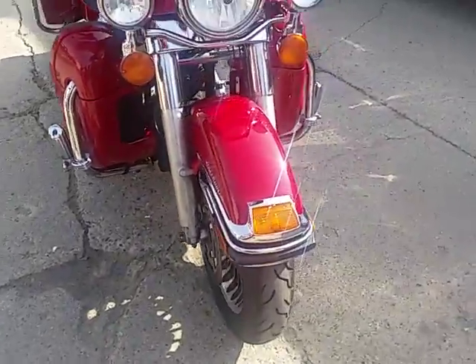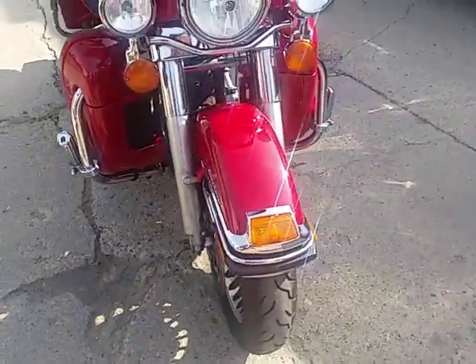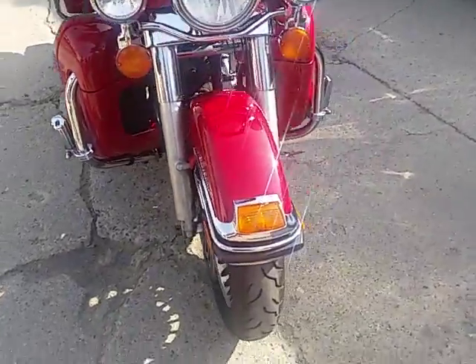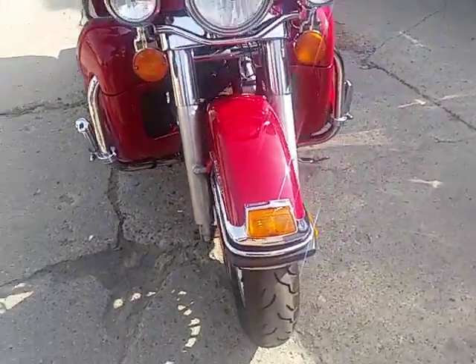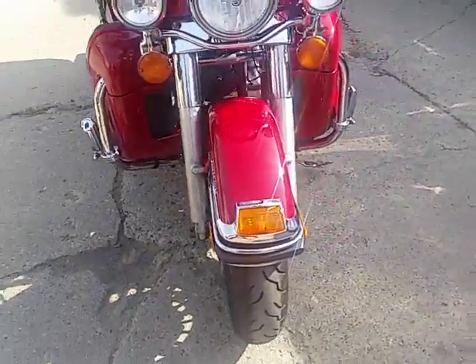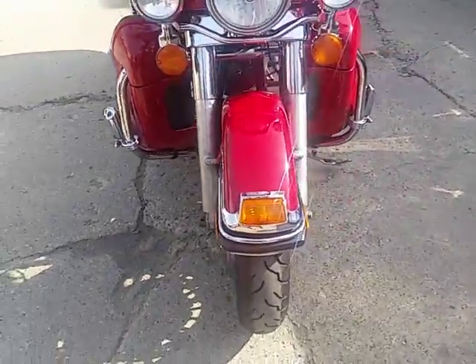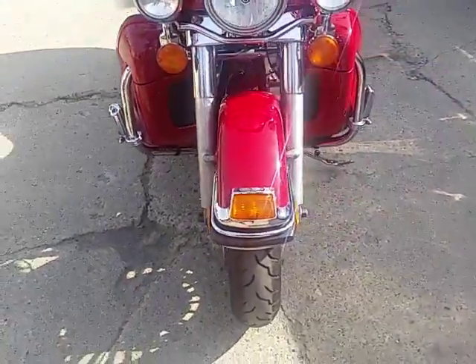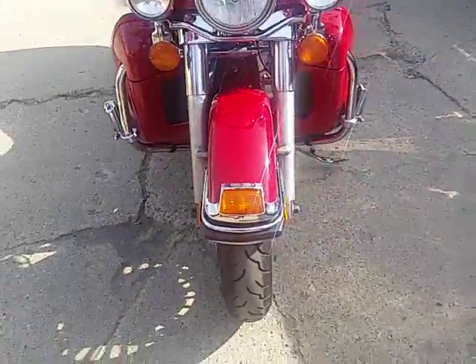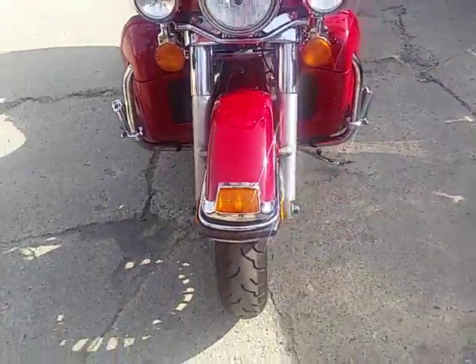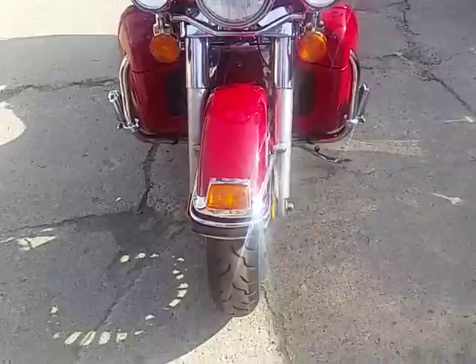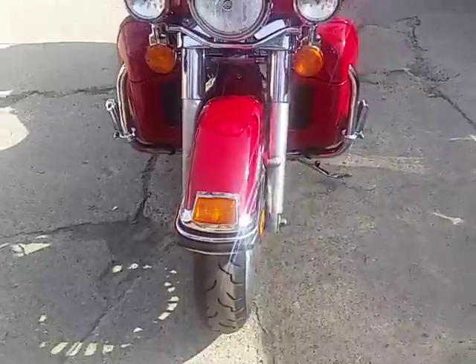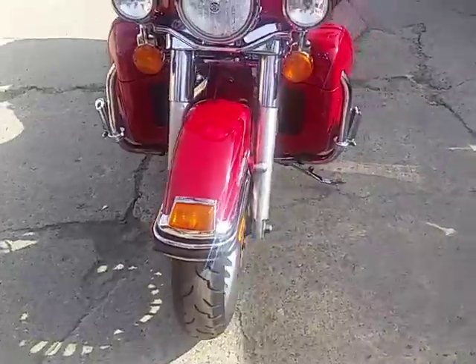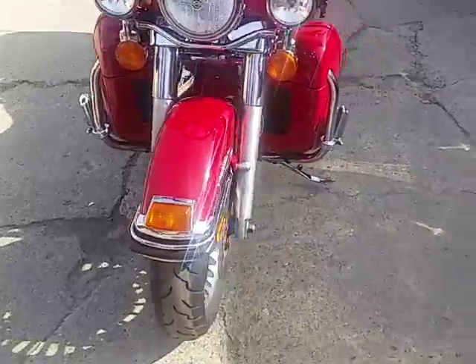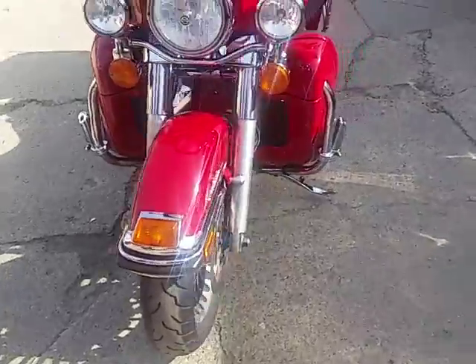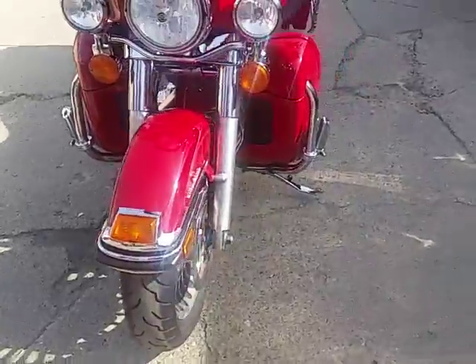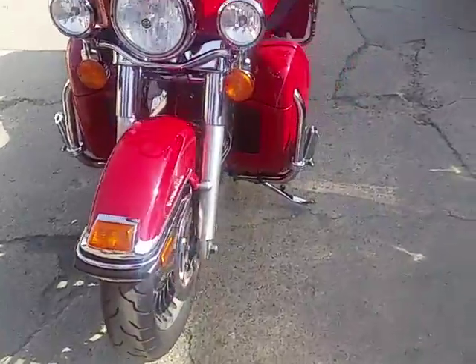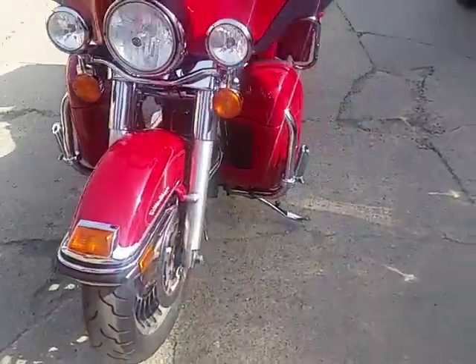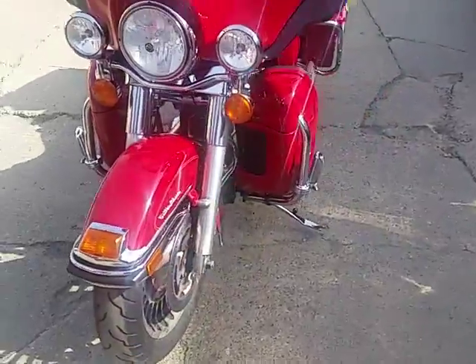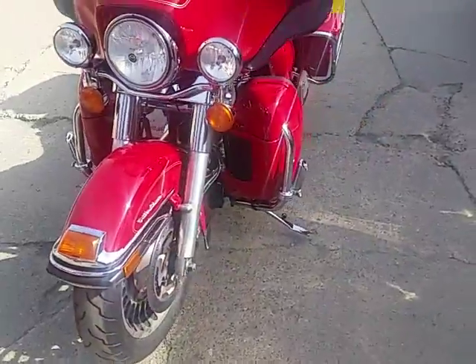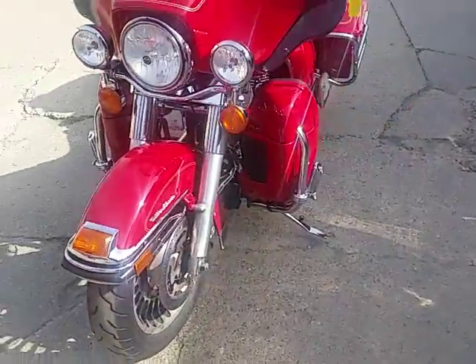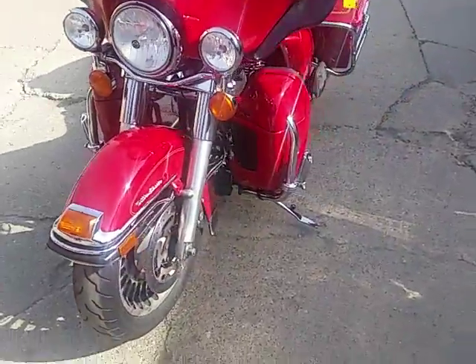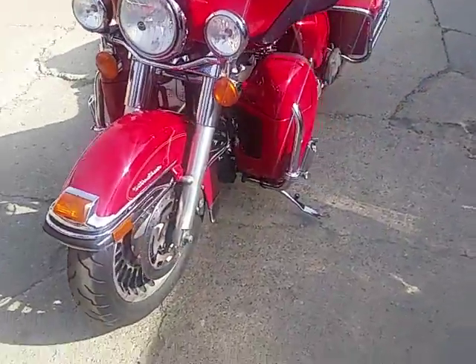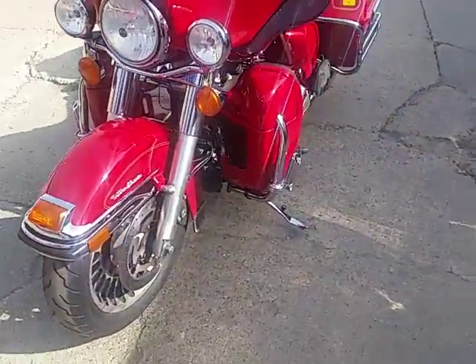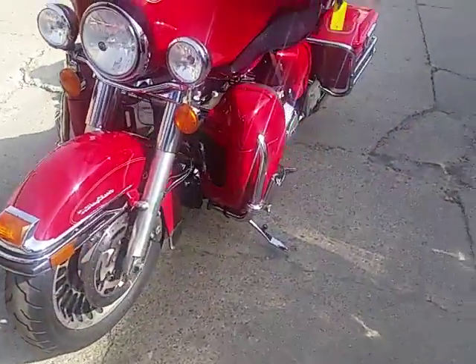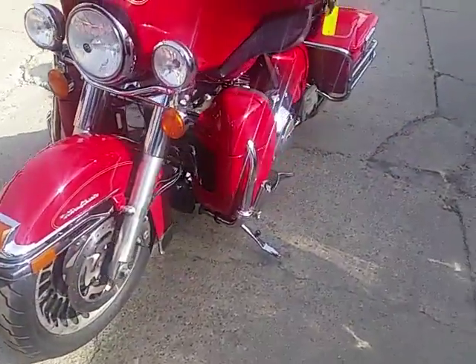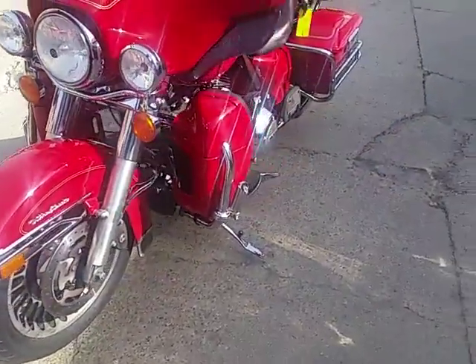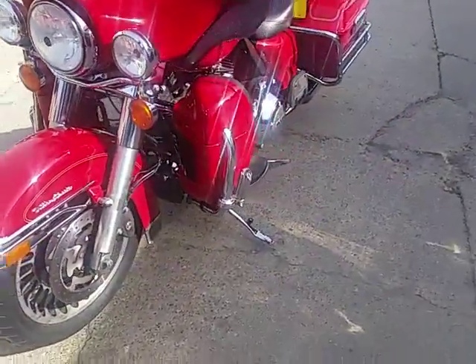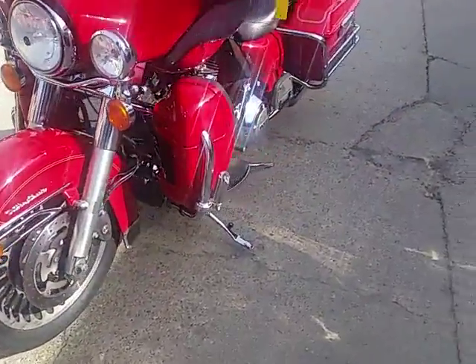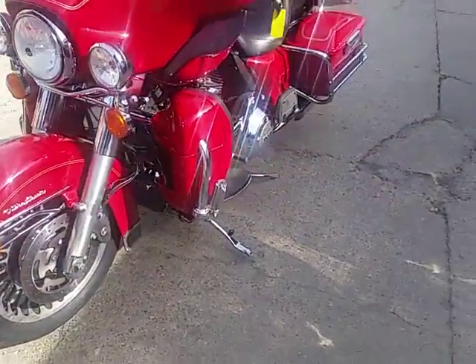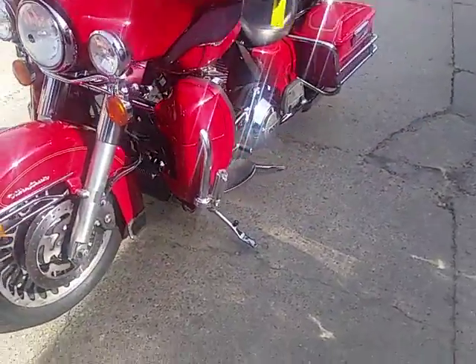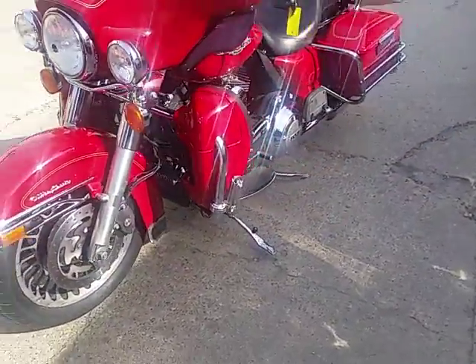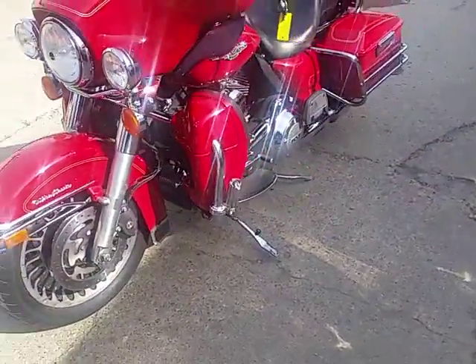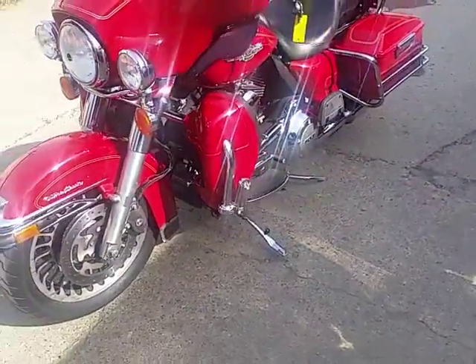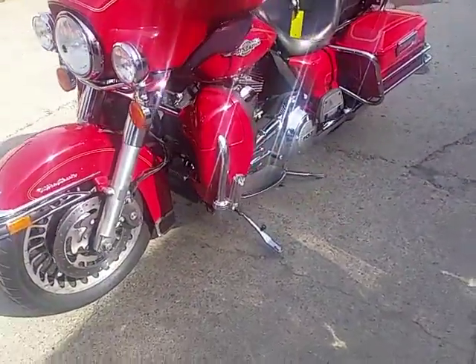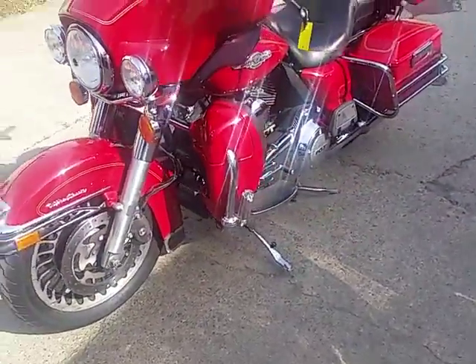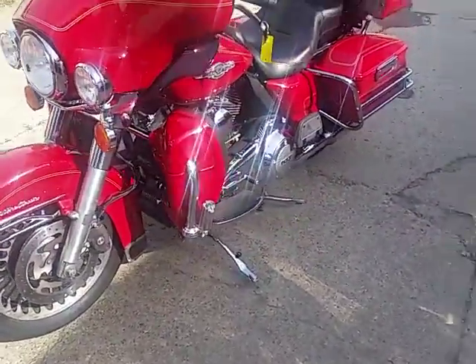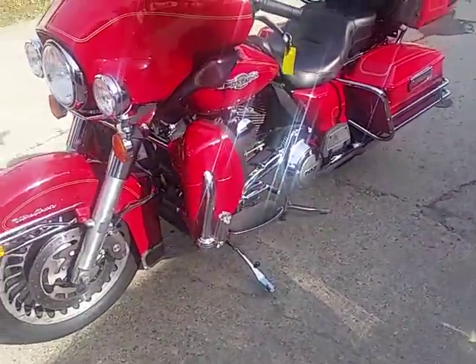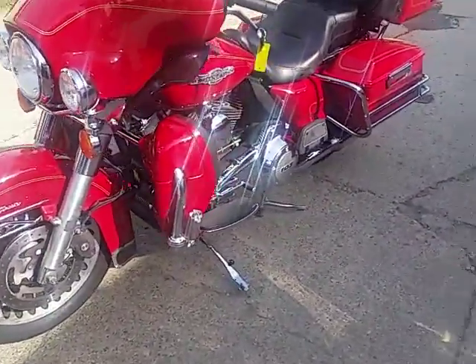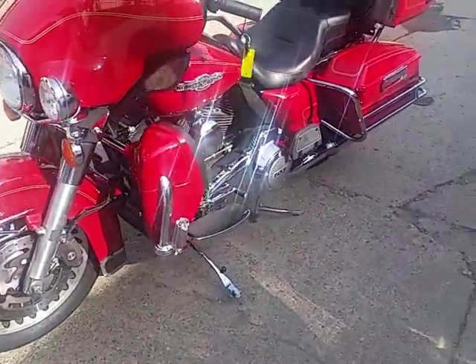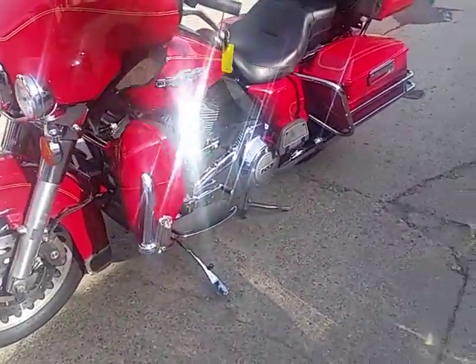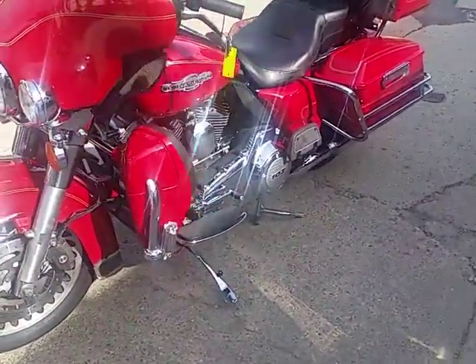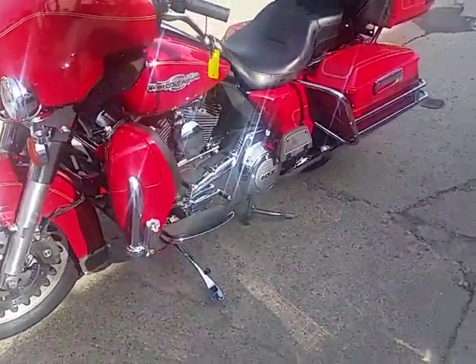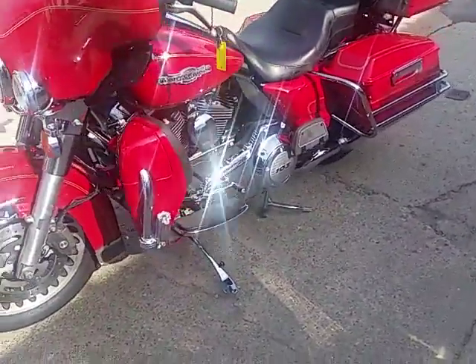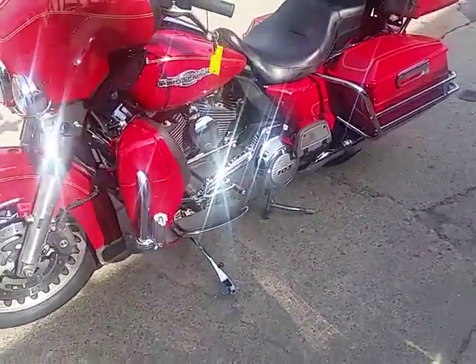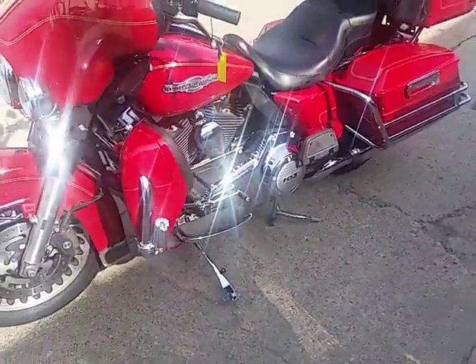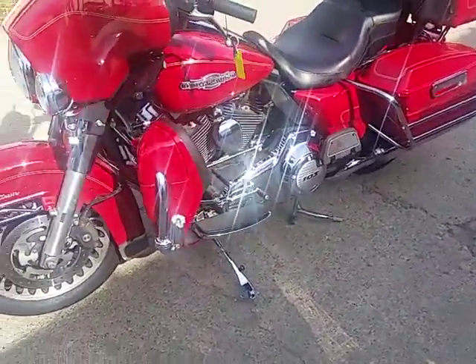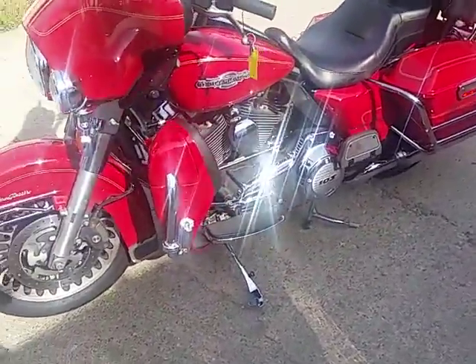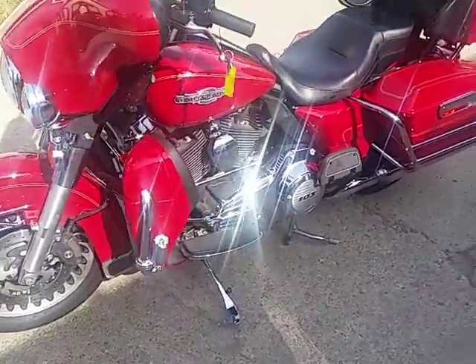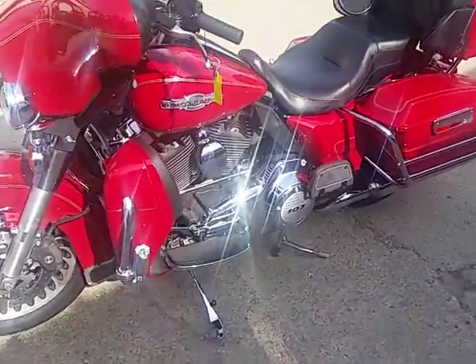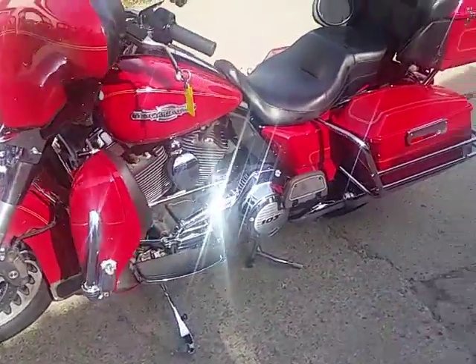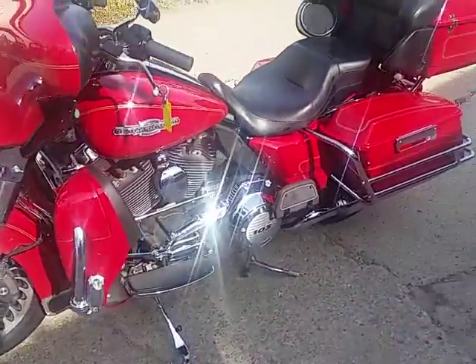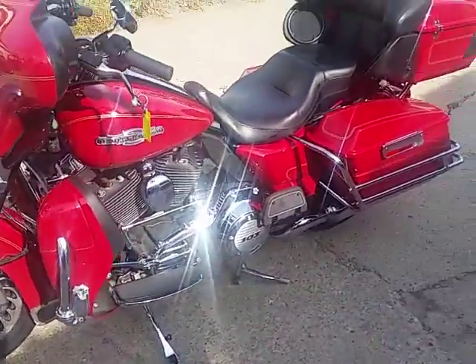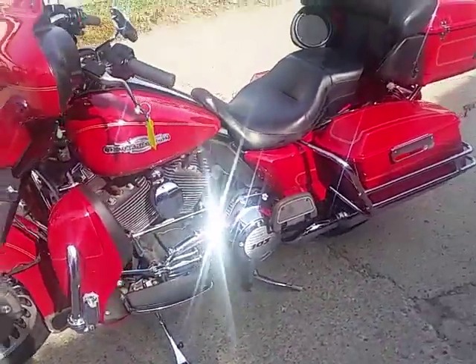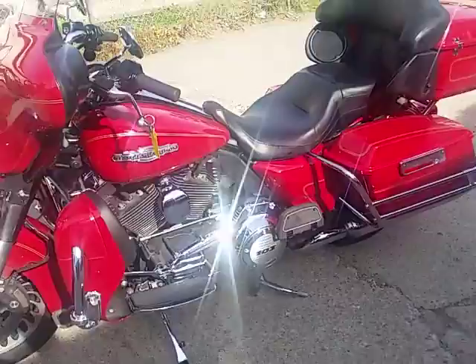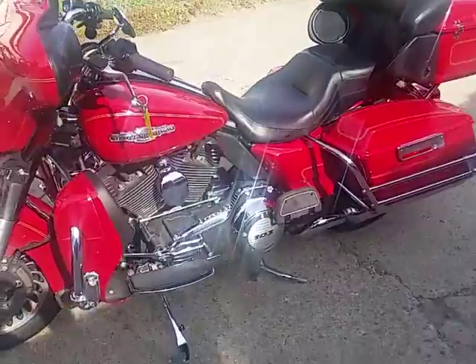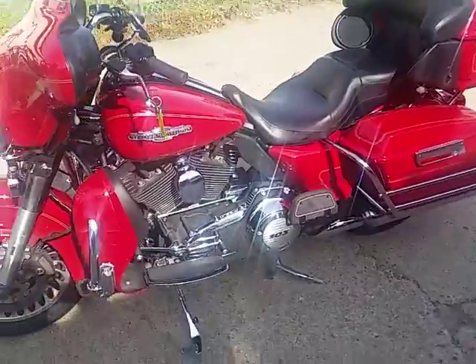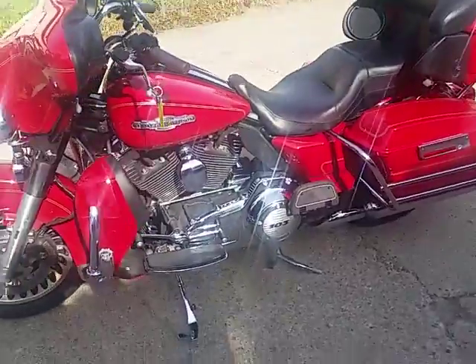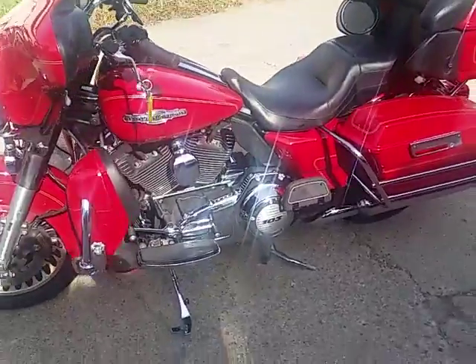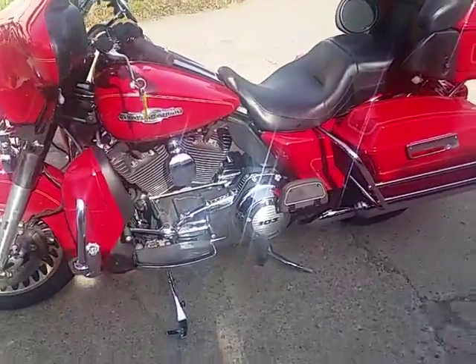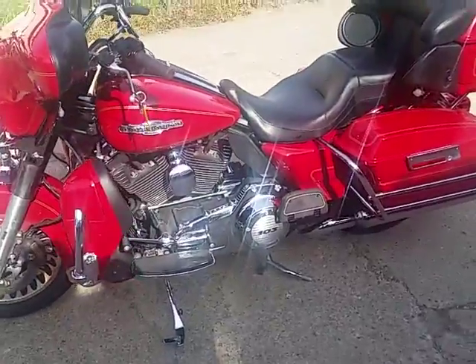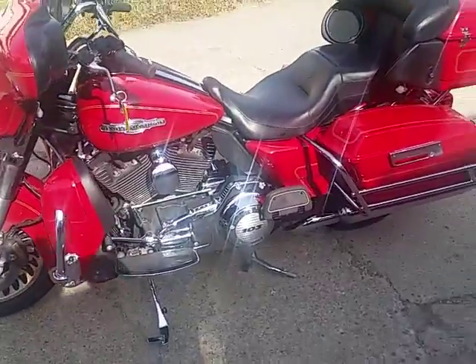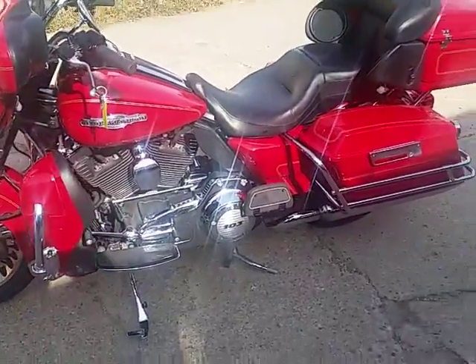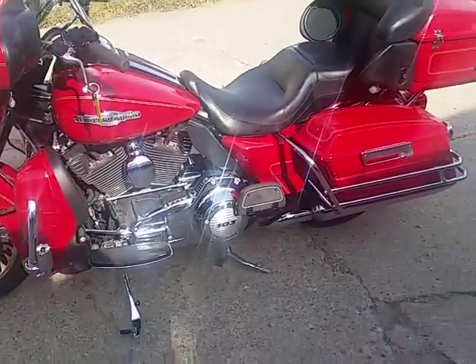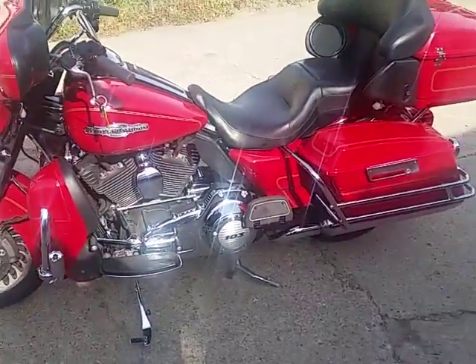It's just been serviced at a dealership. All the fluids have been changed and it's ready to hit the open road. One good-looking bike in the Firefighter Red. Comes with tons of chrome.